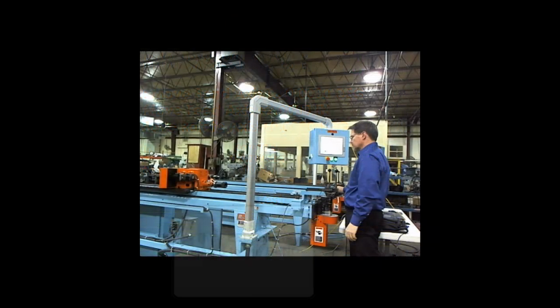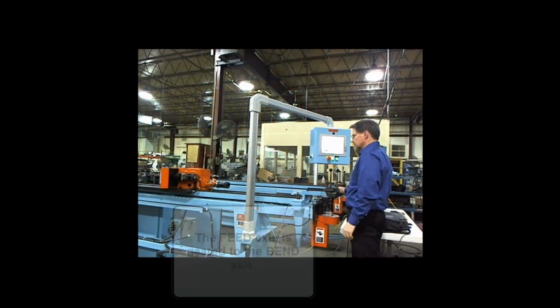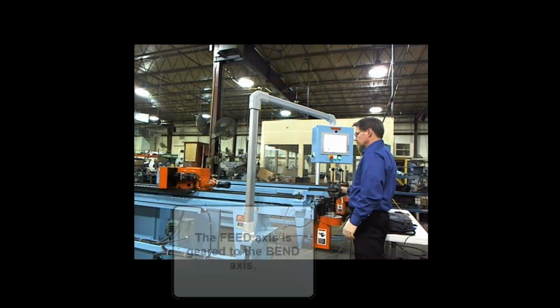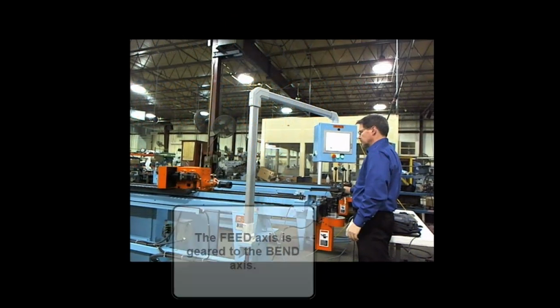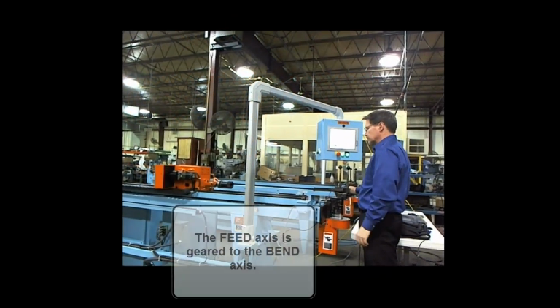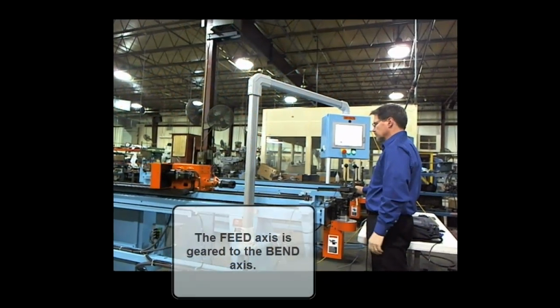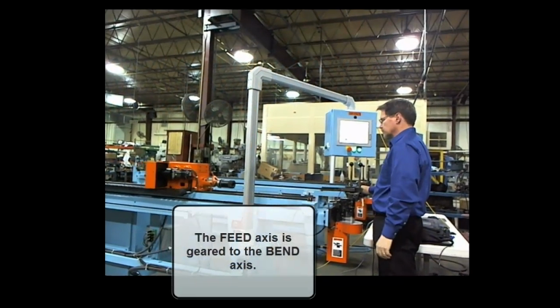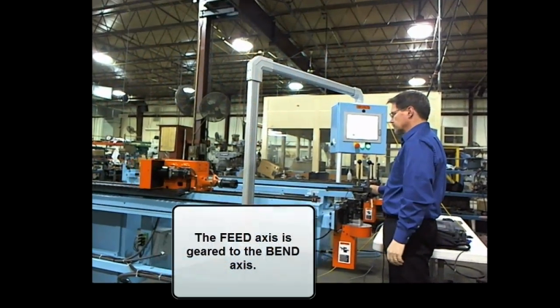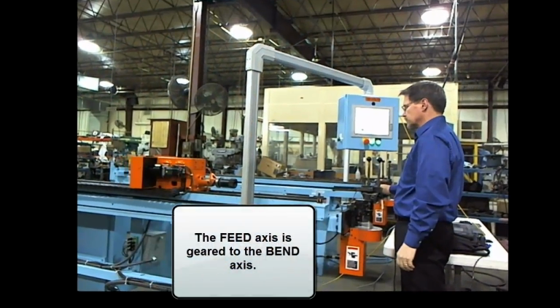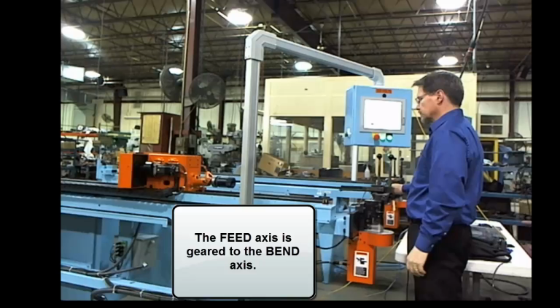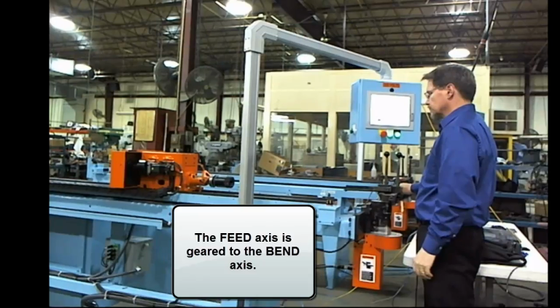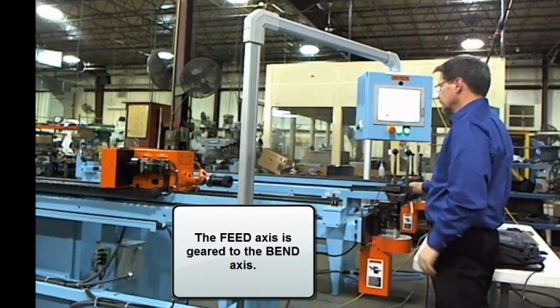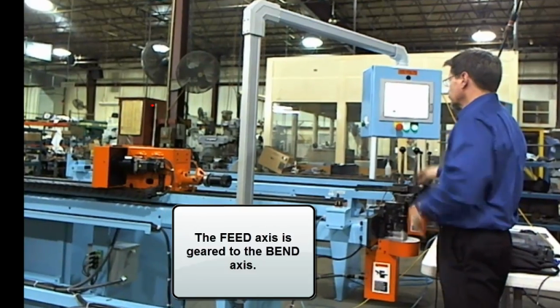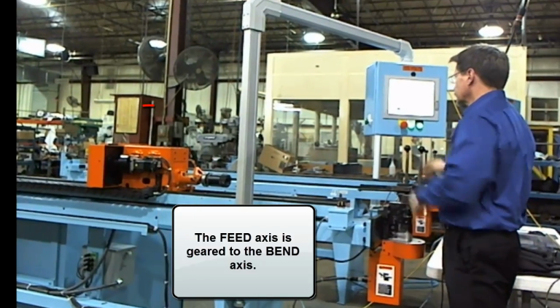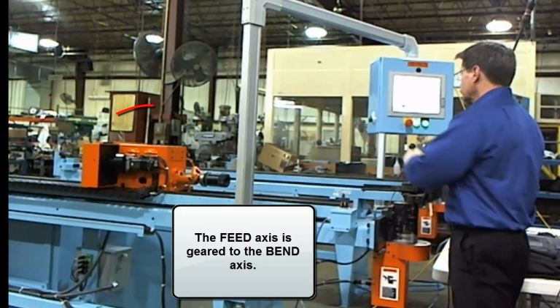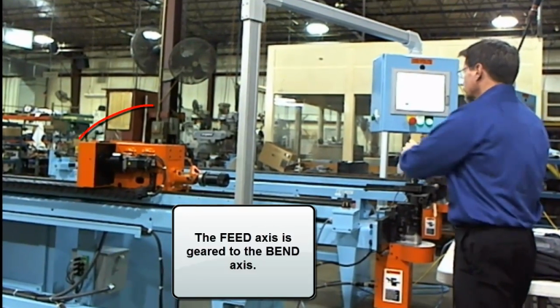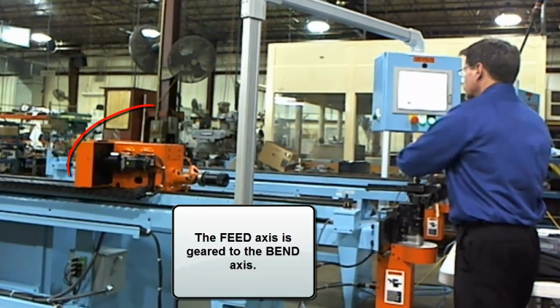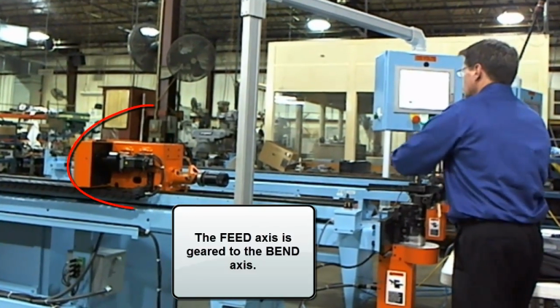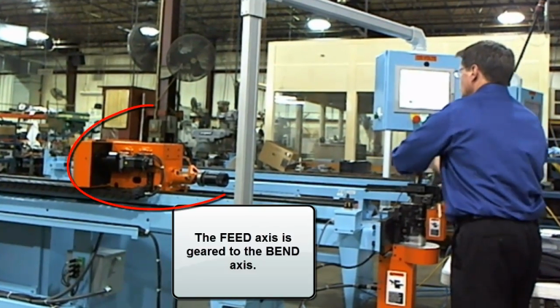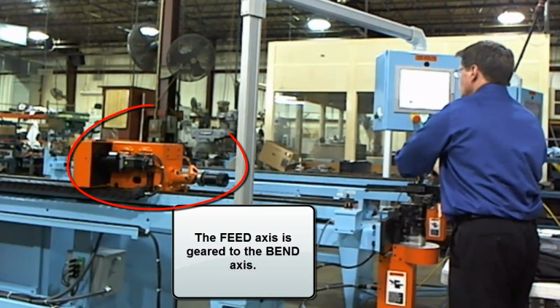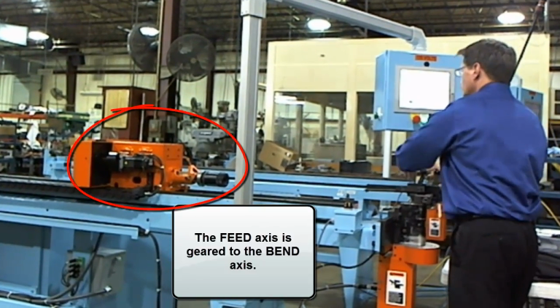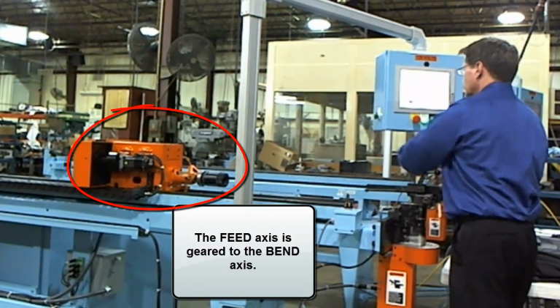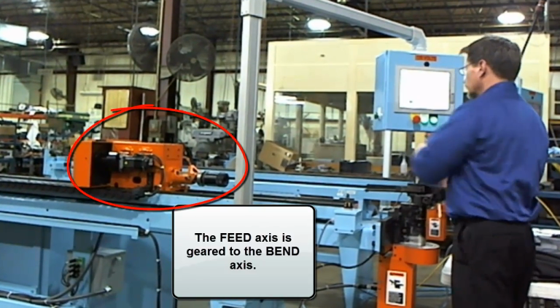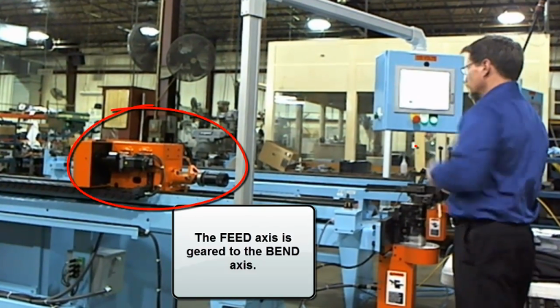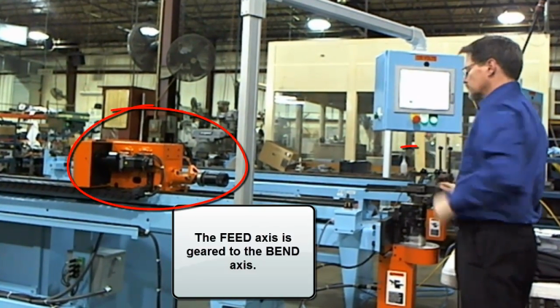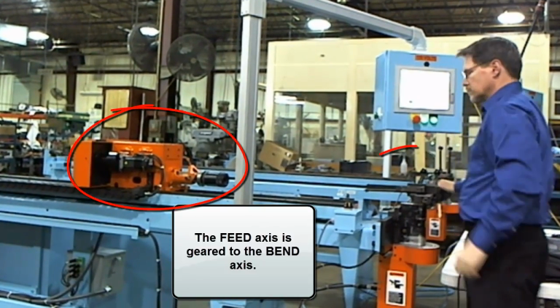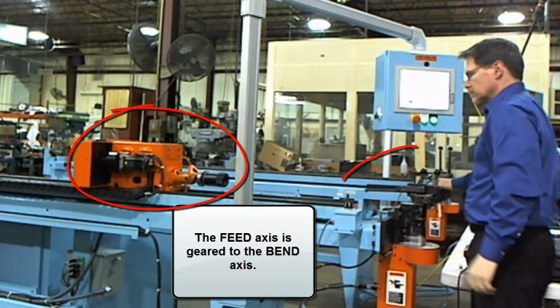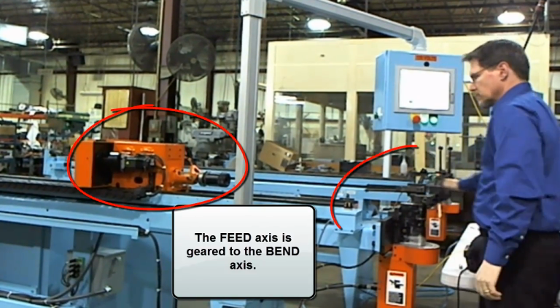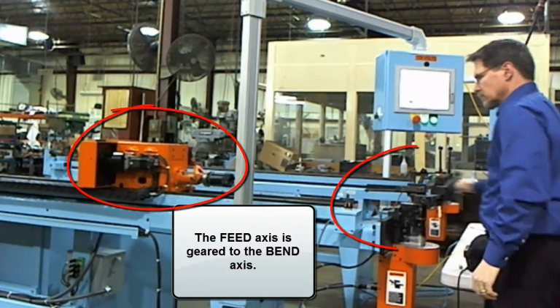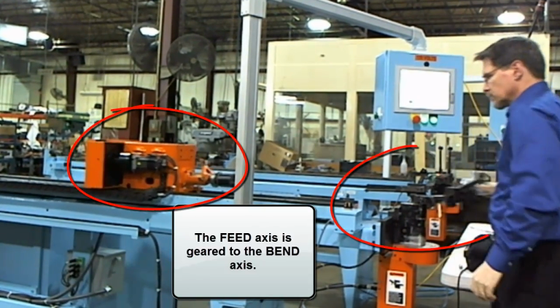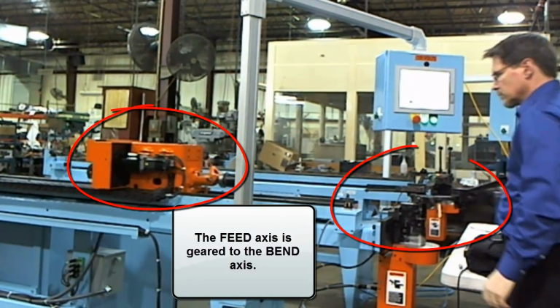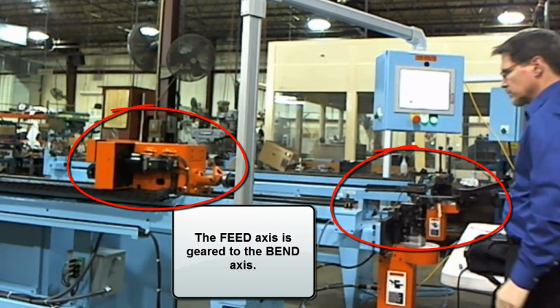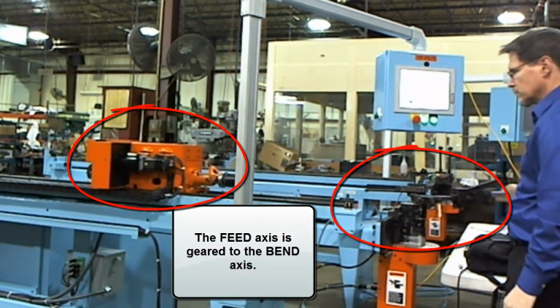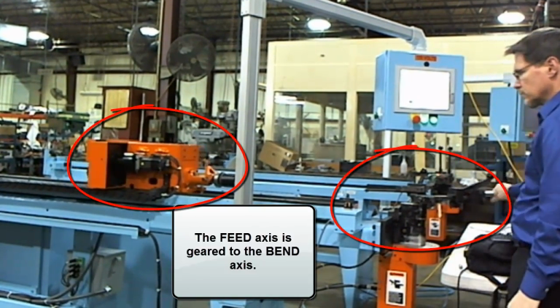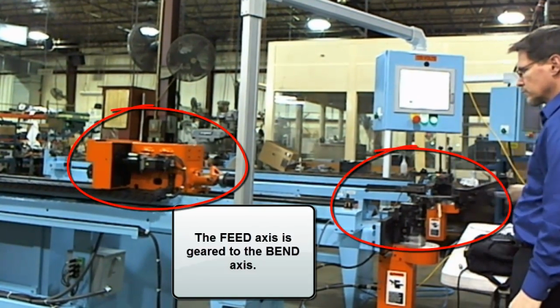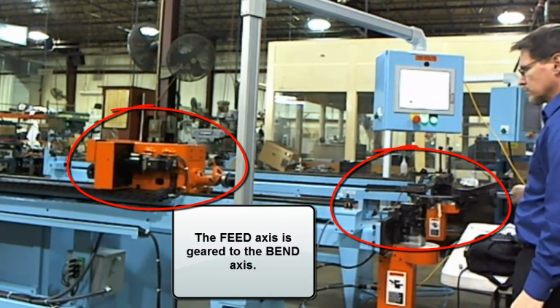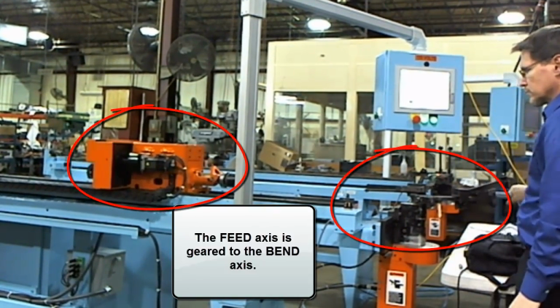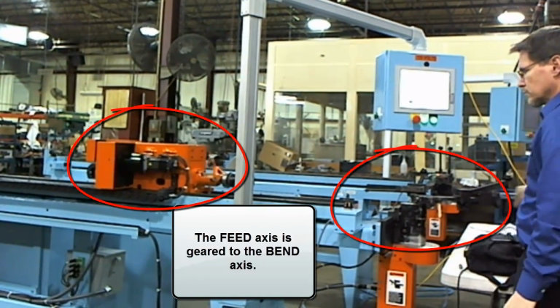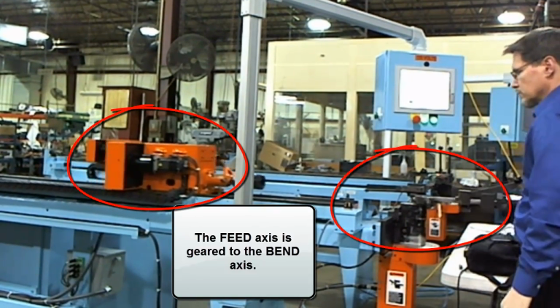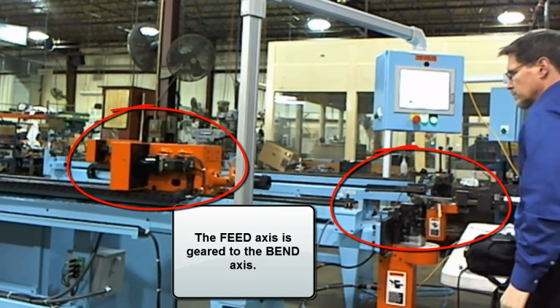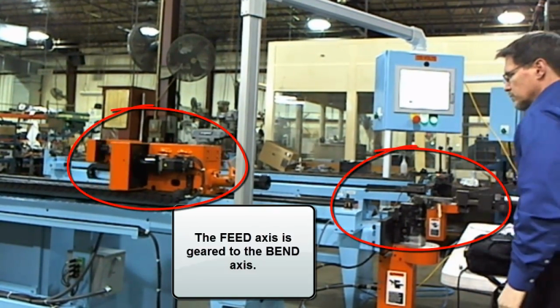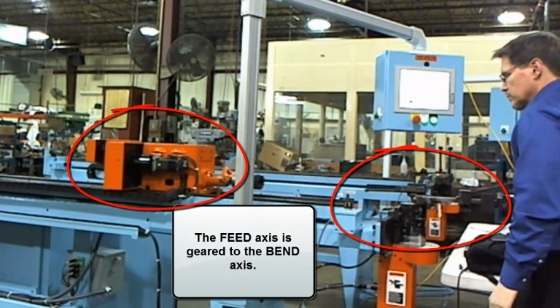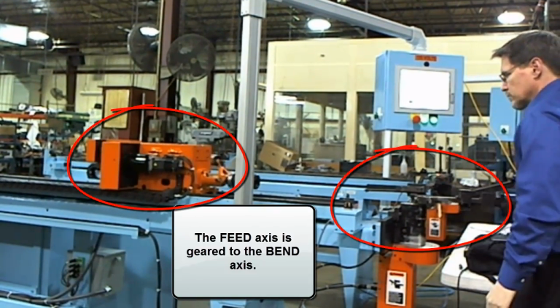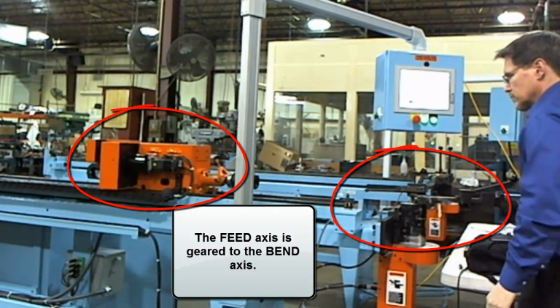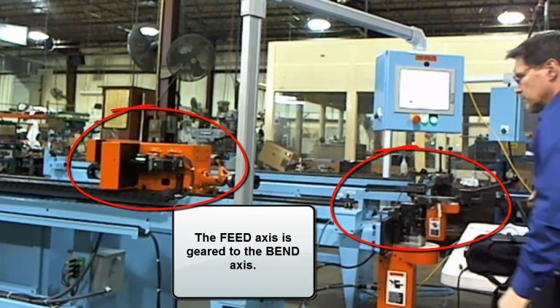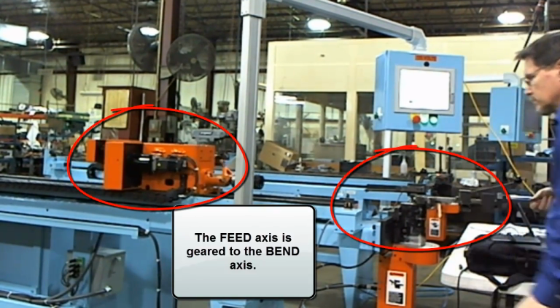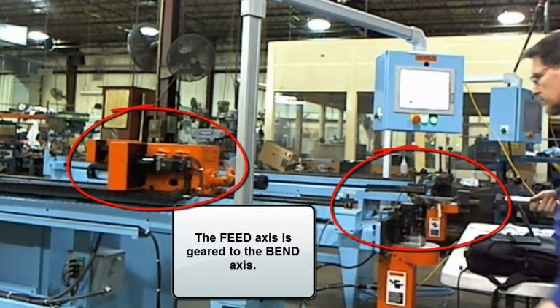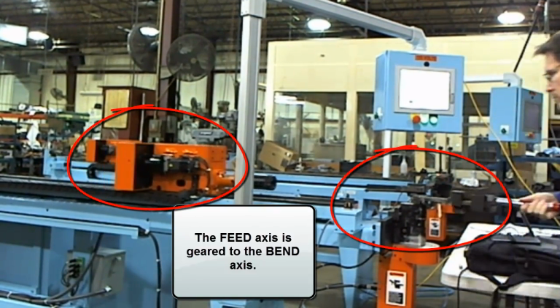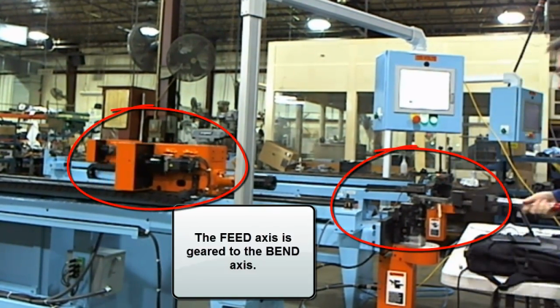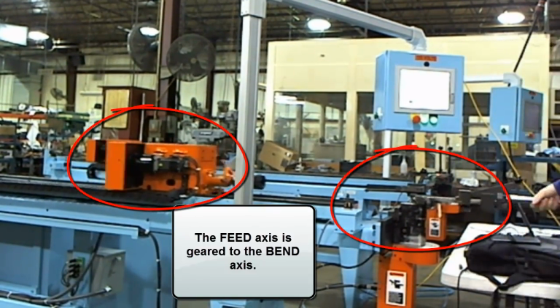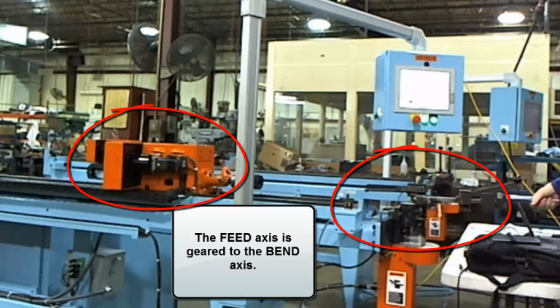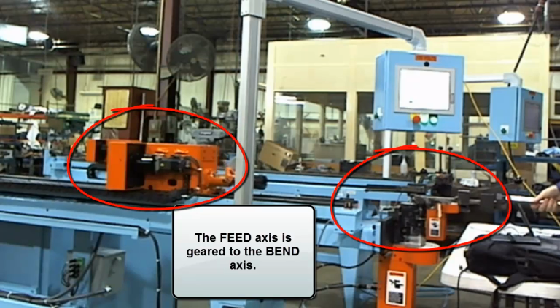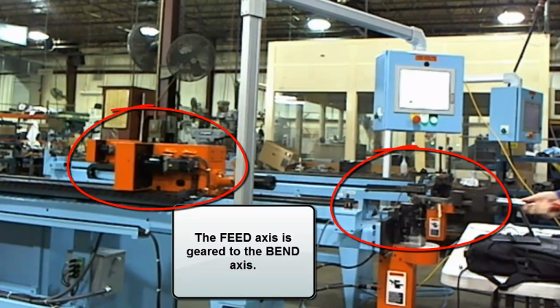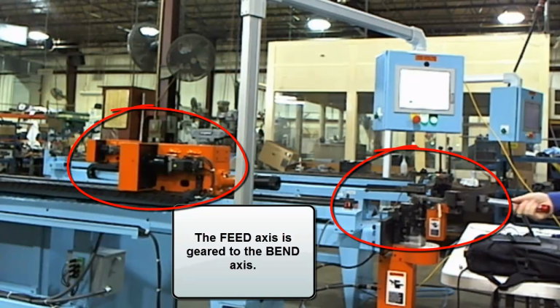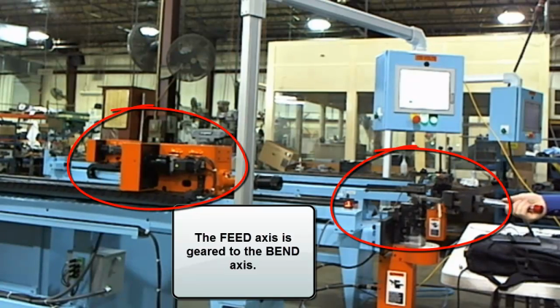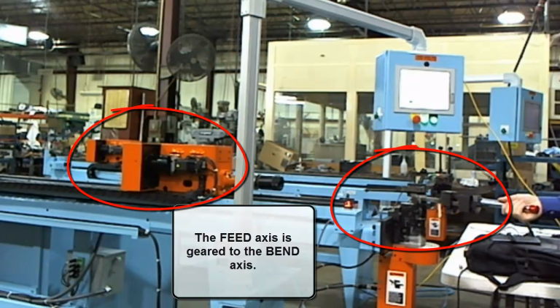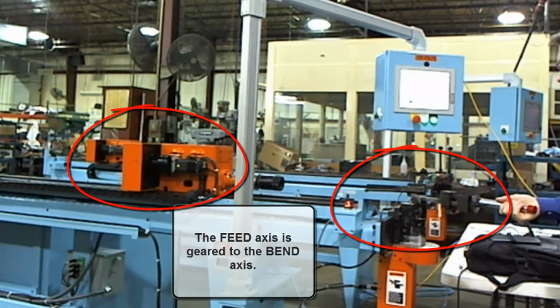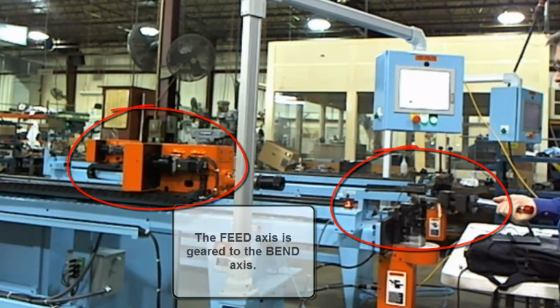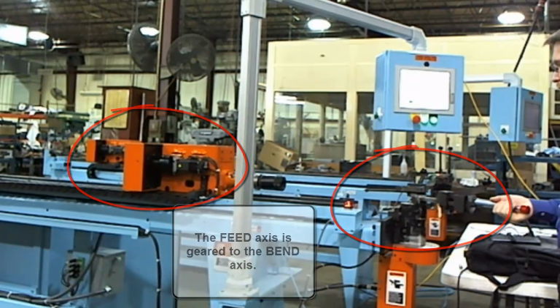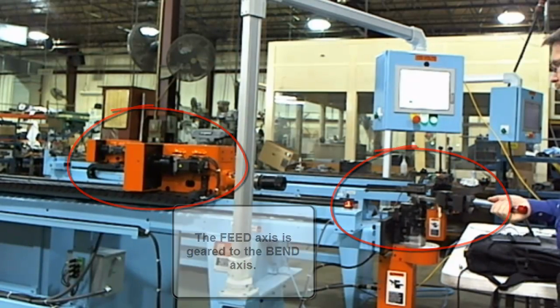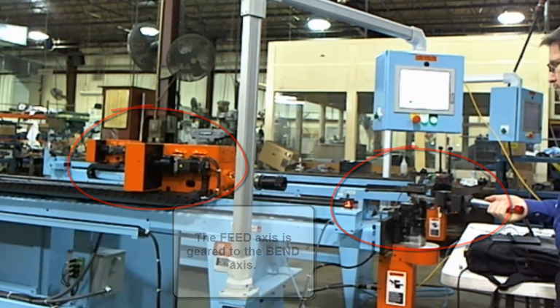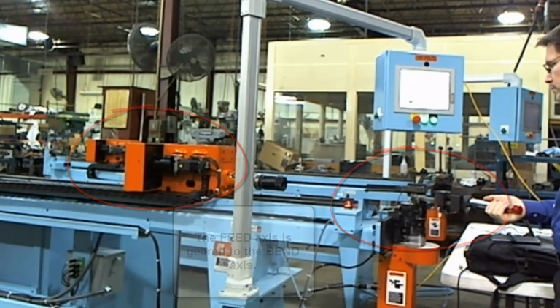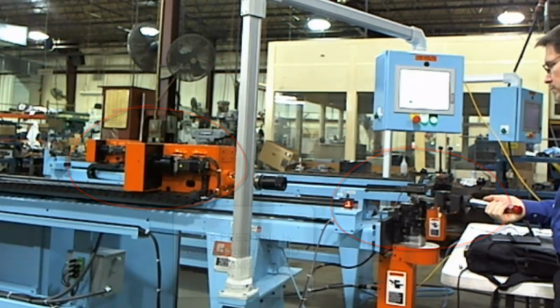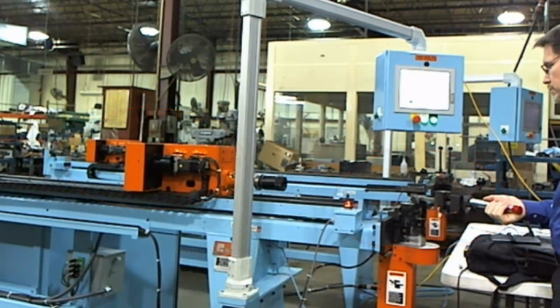The feed axis is electronically geared to the bend axis during bending to ensure synchronized motion for feeding the tube into the bend eye.